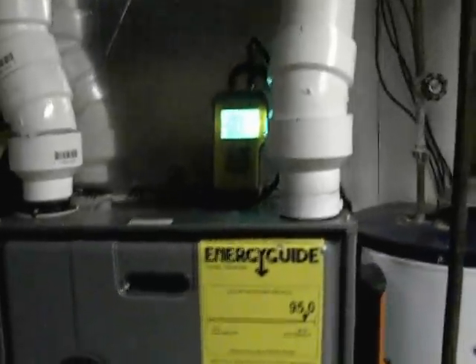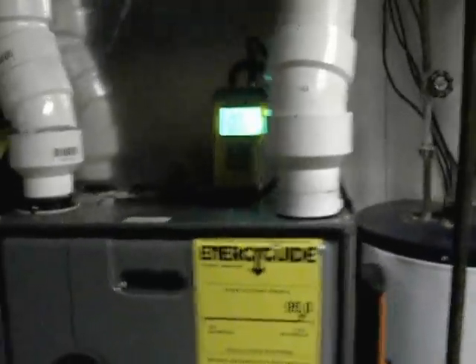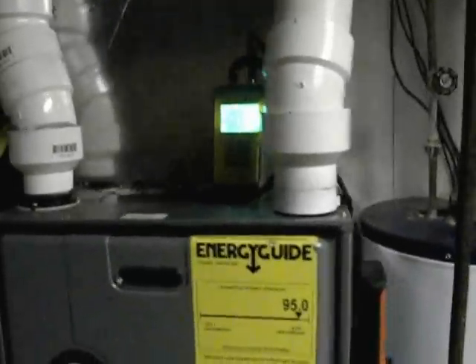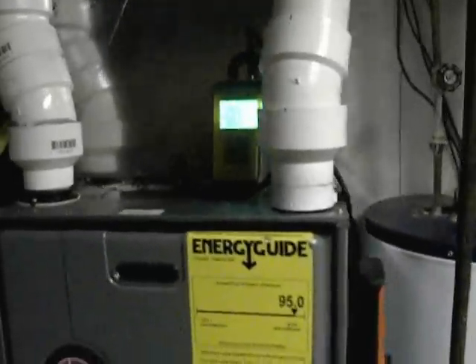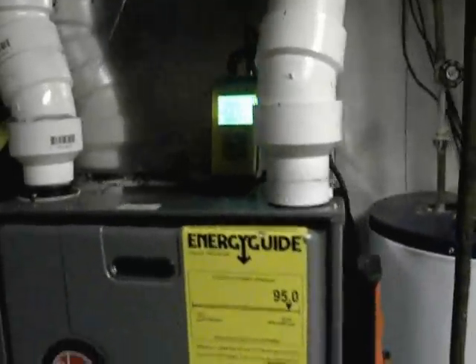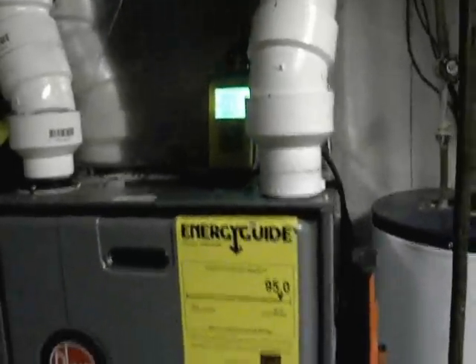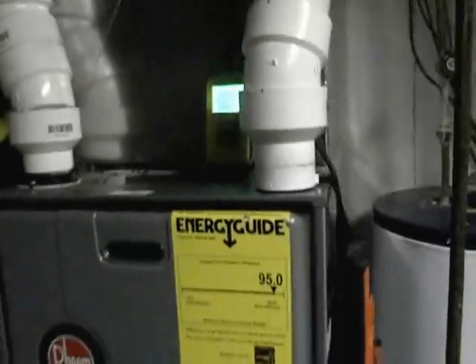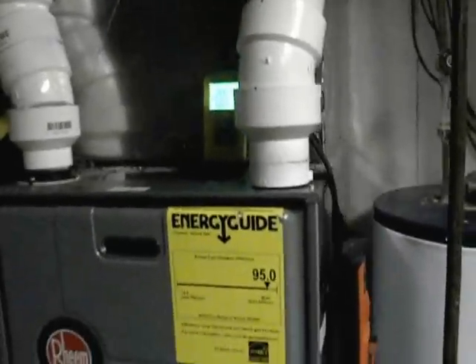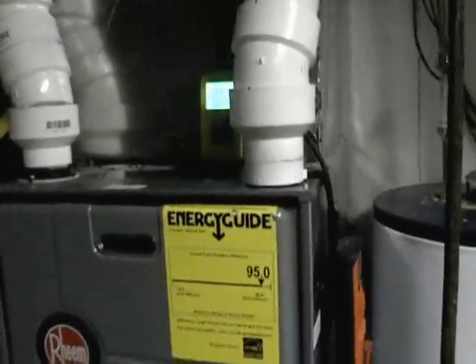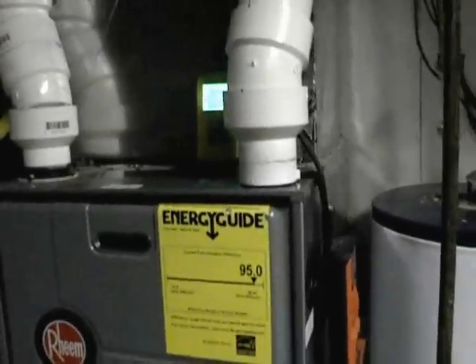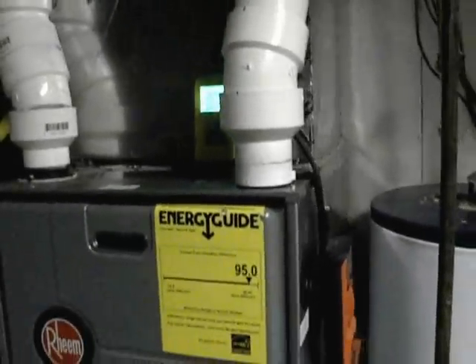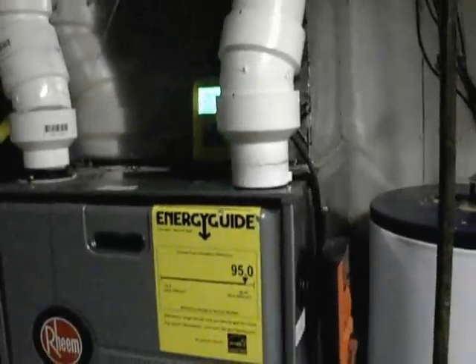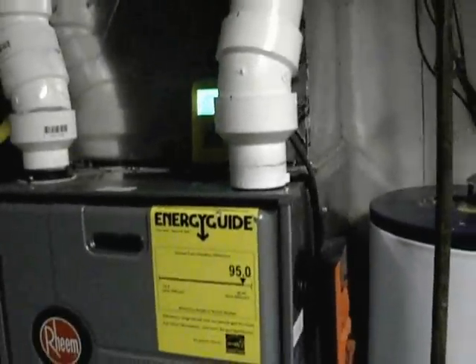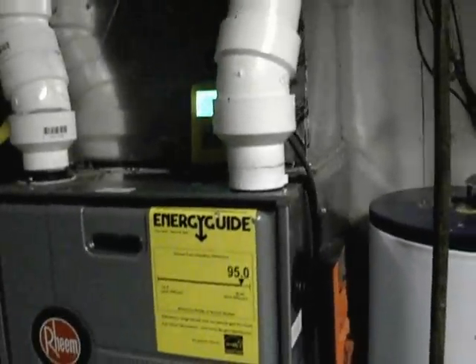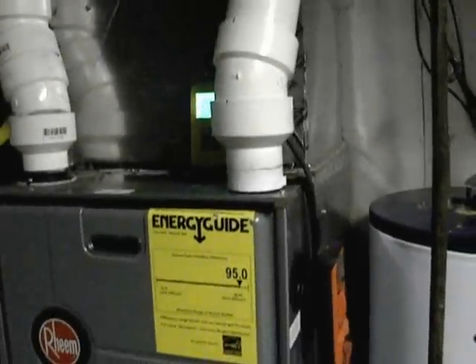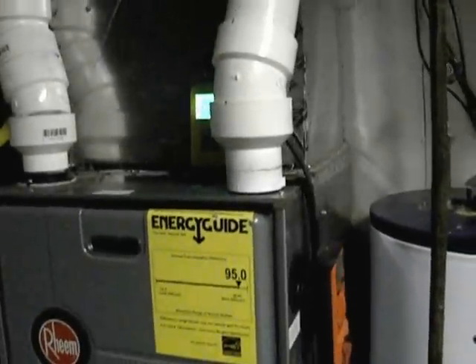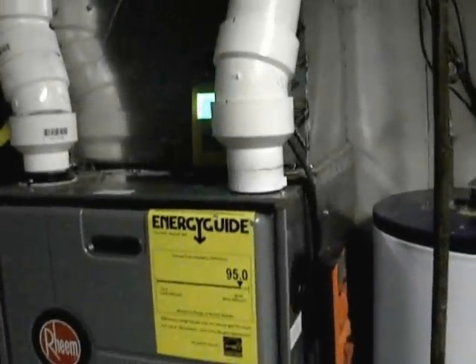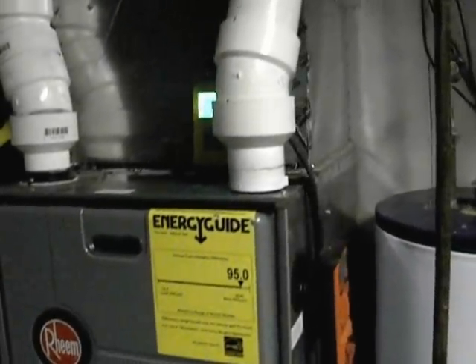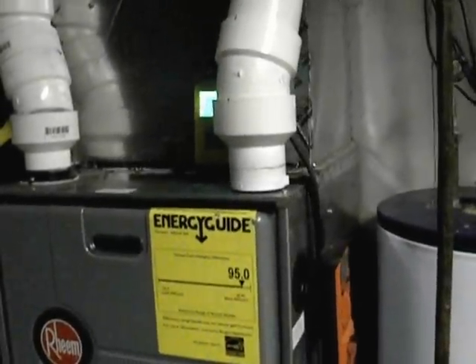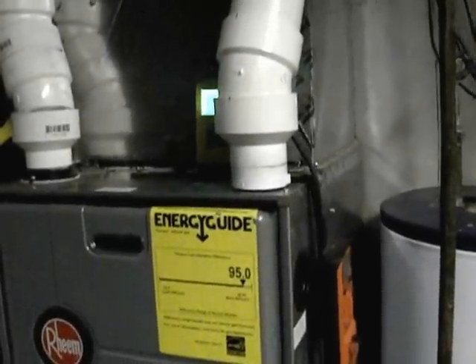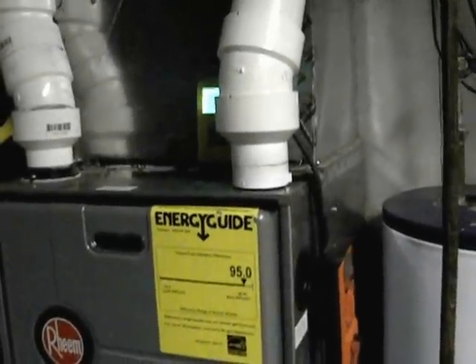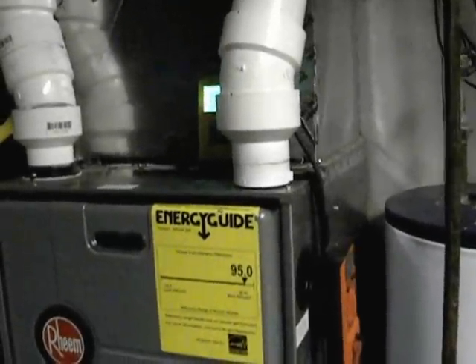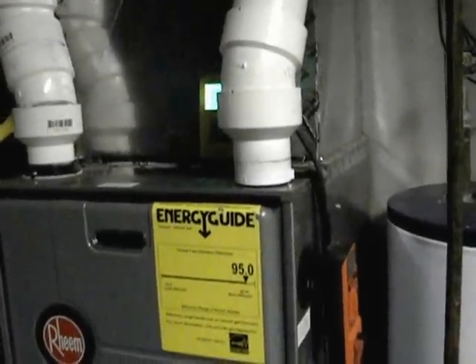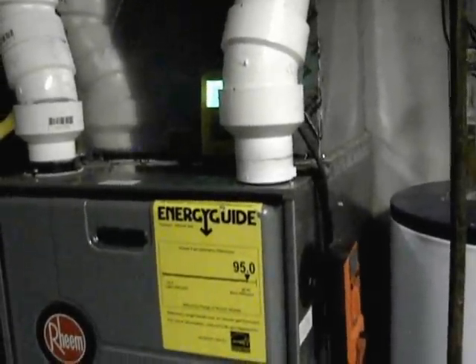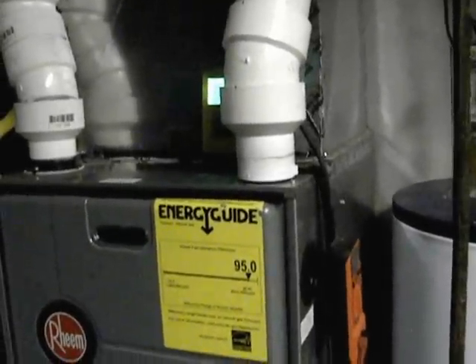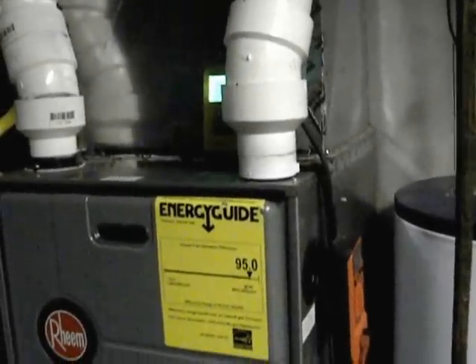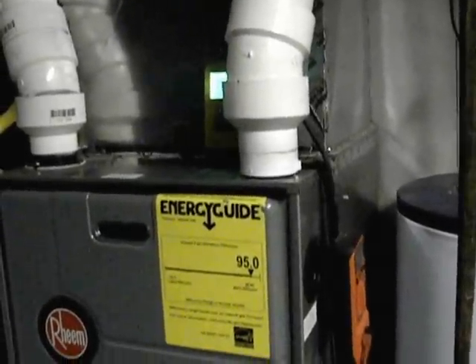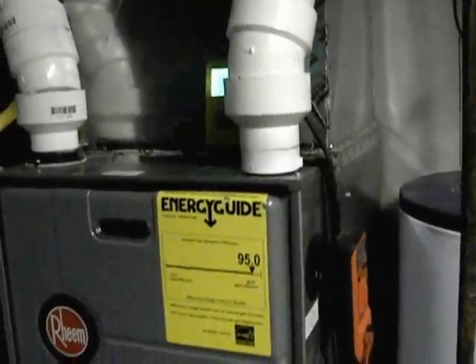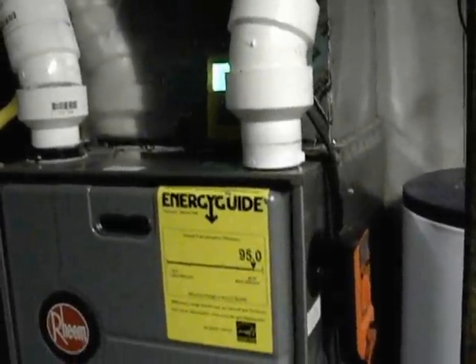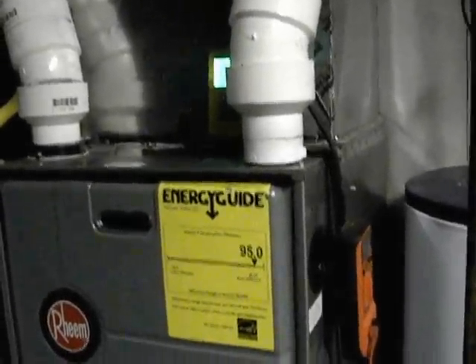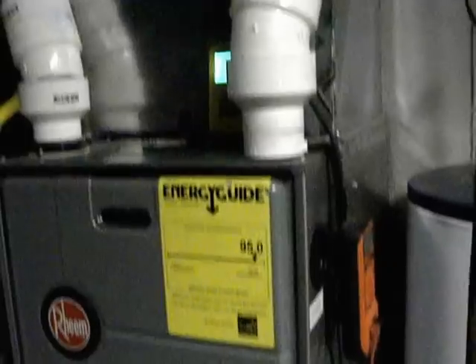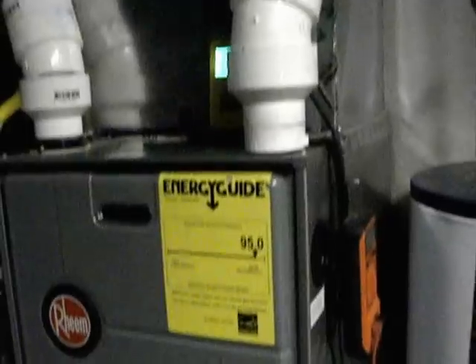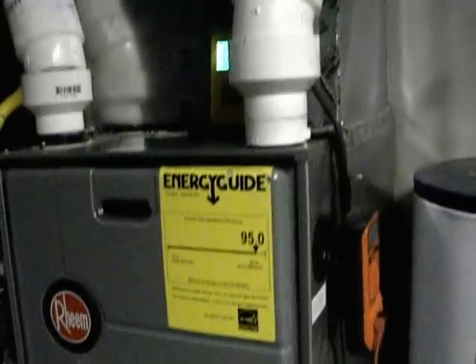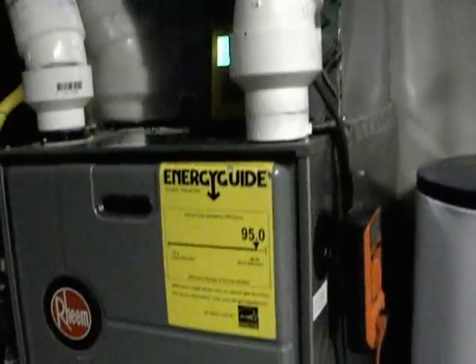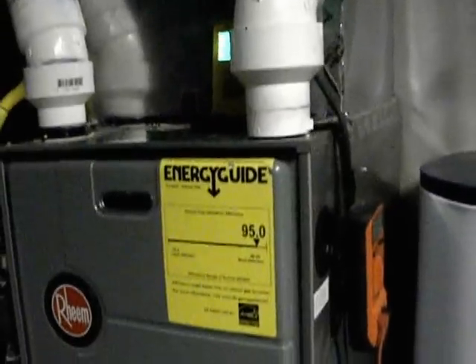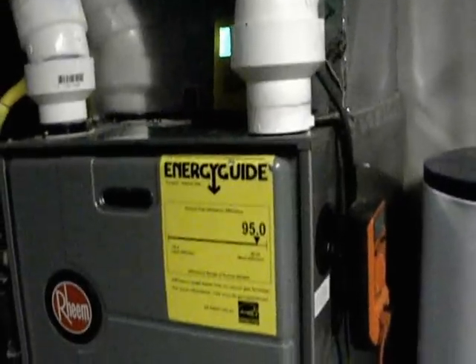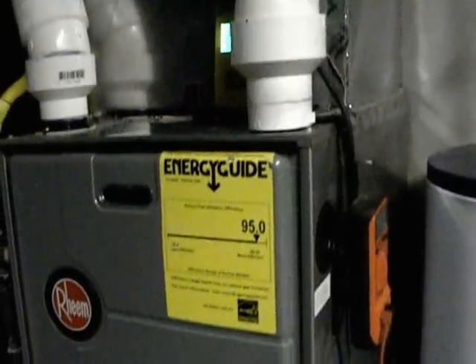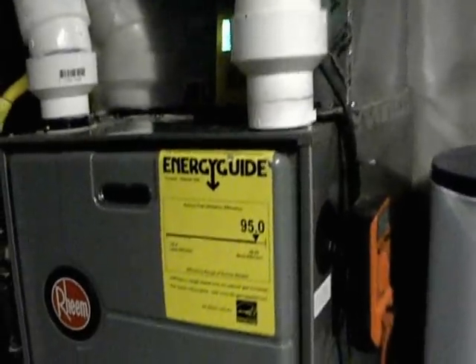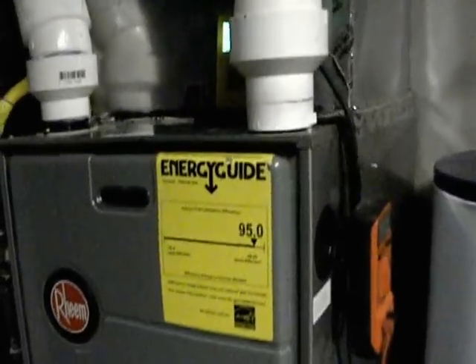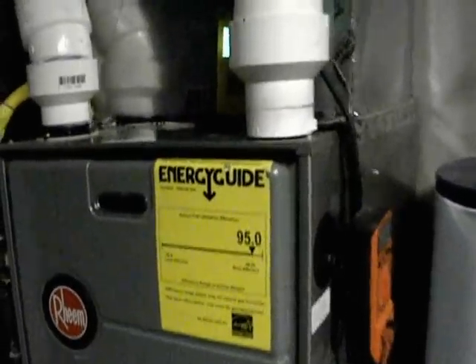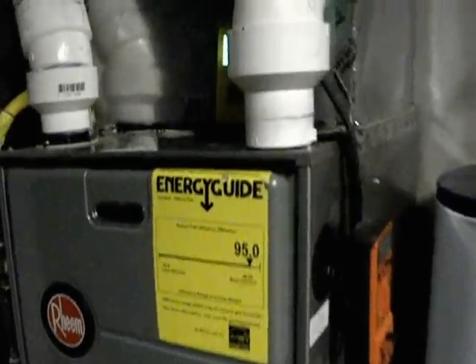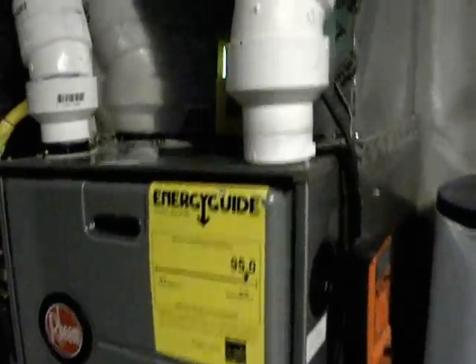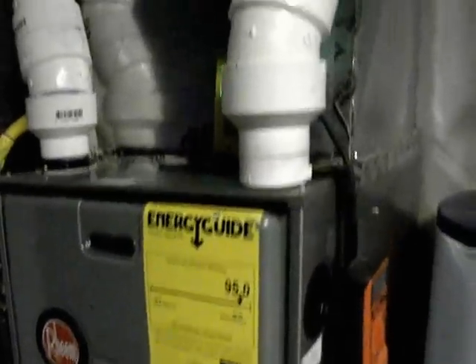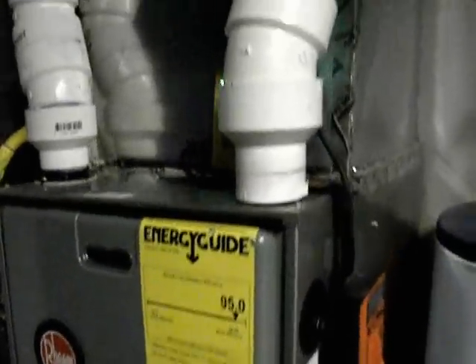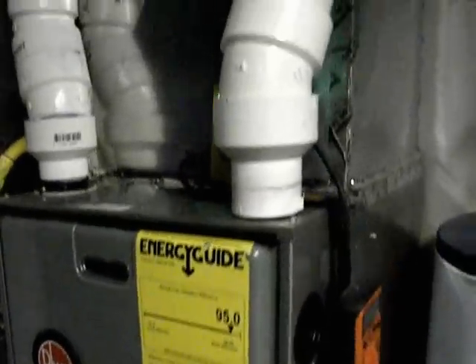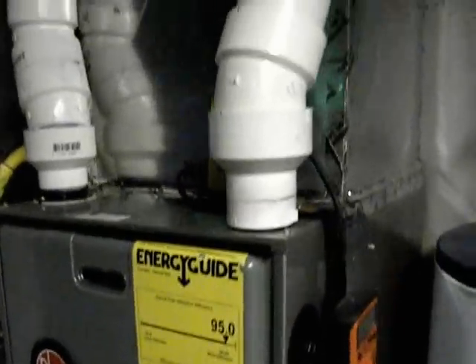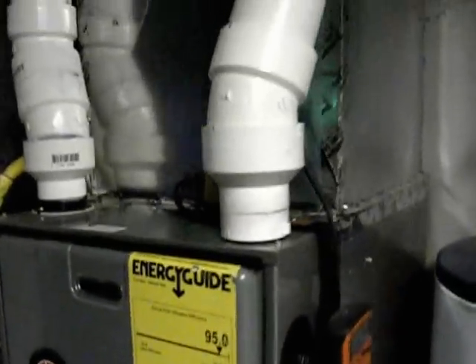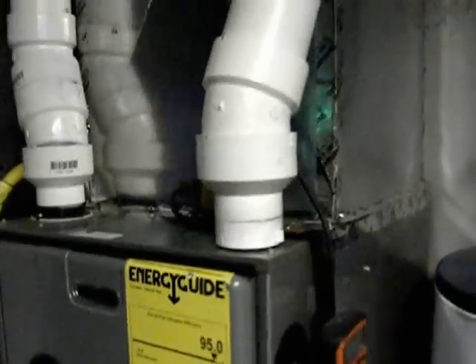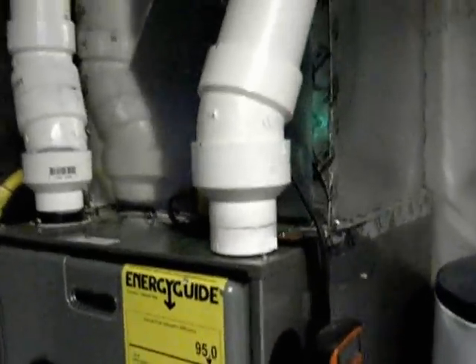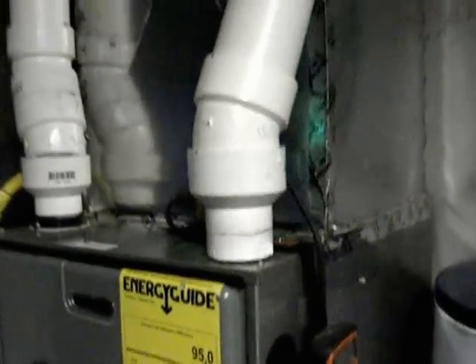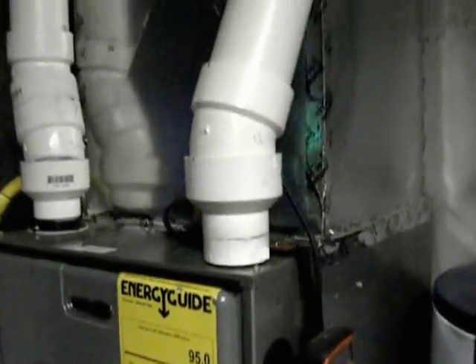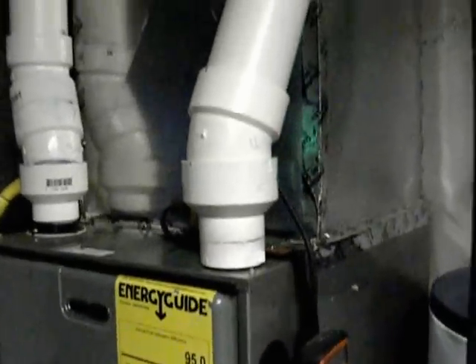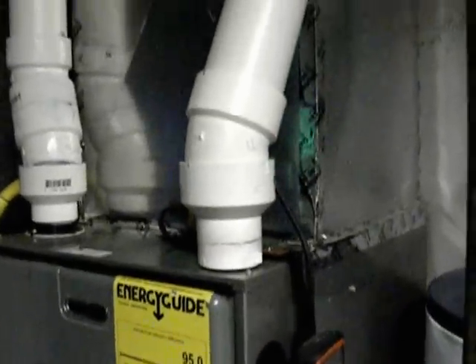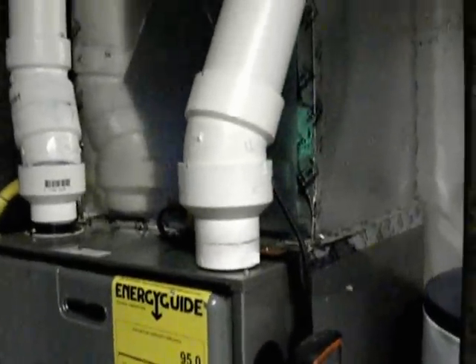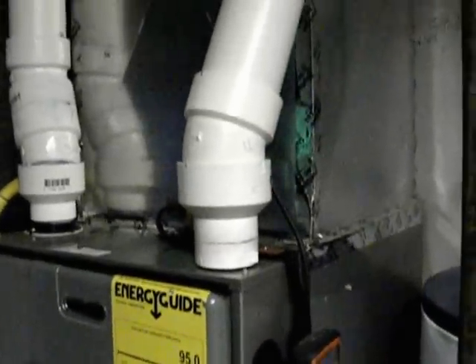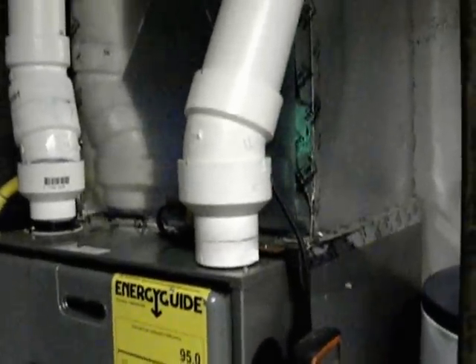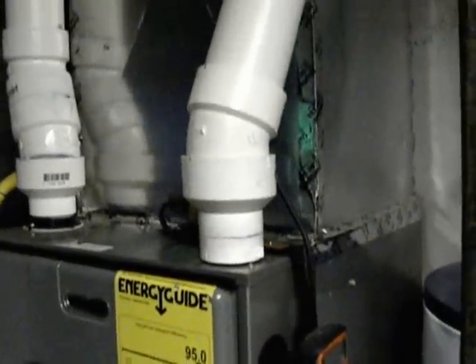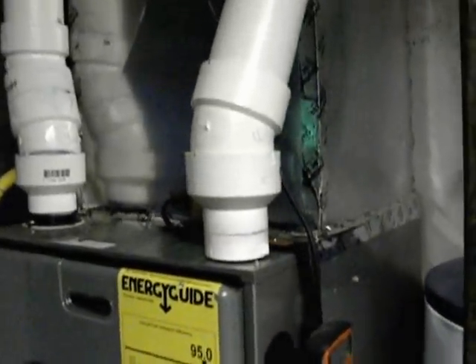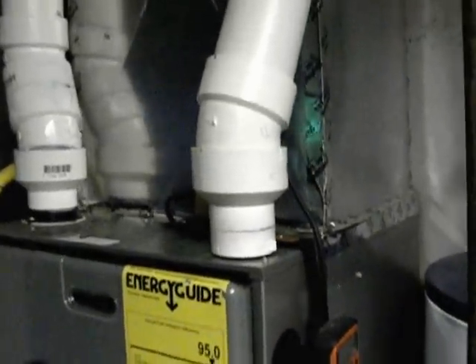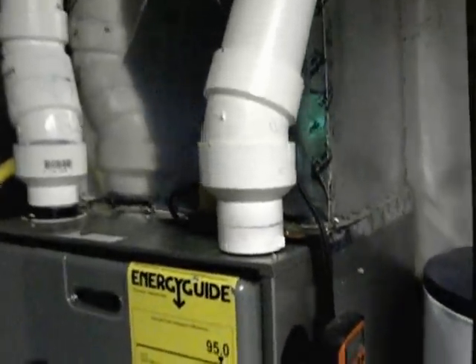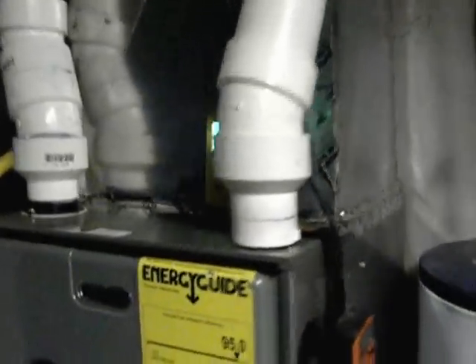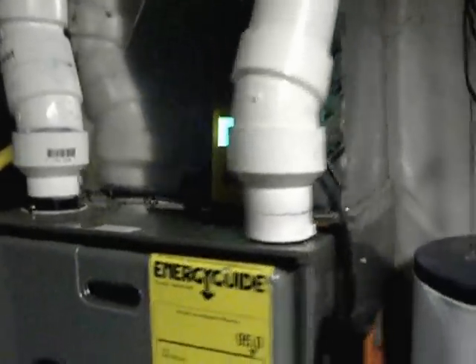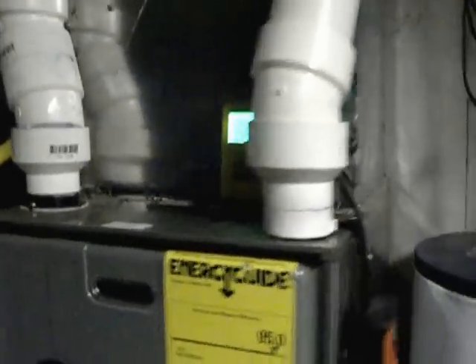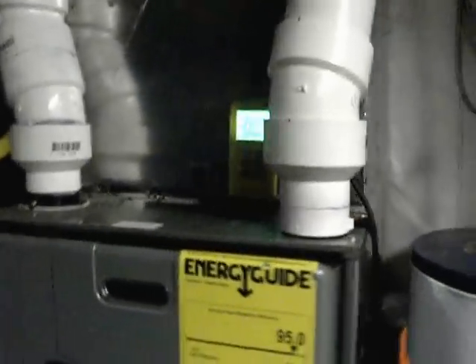So I'm just going to finish my ceiling of the vents and pretty much button it up.